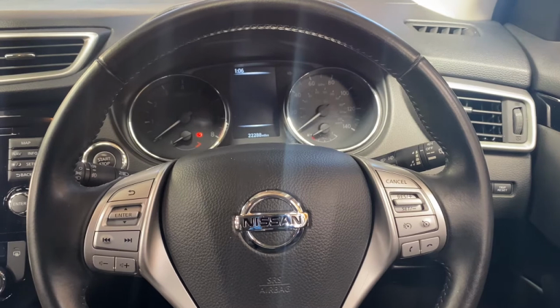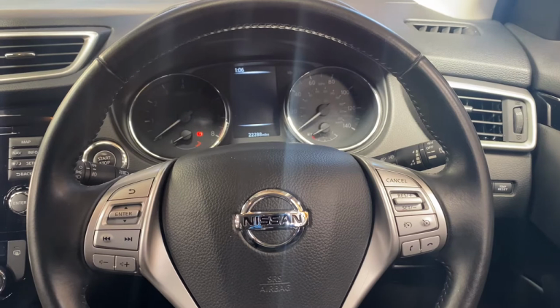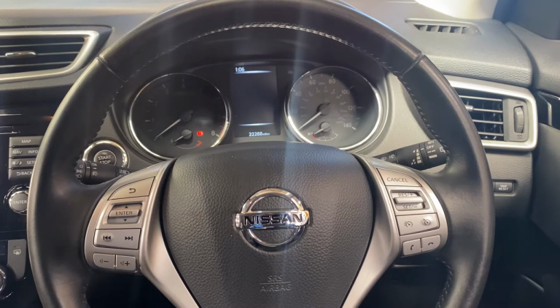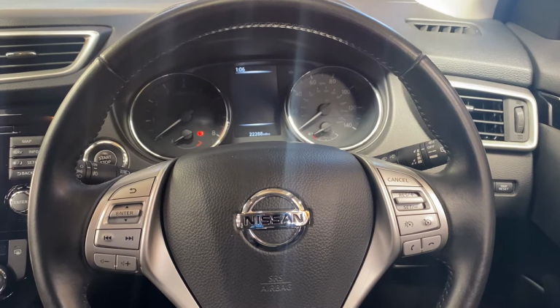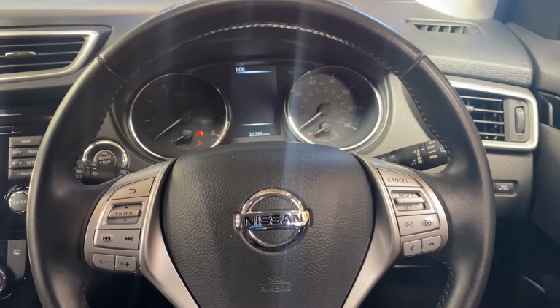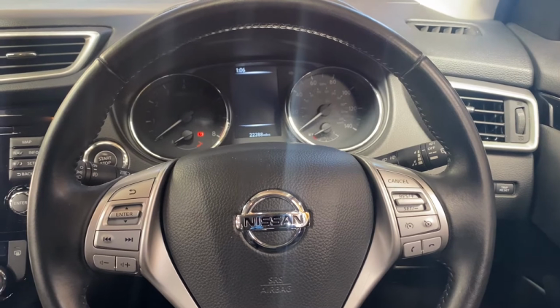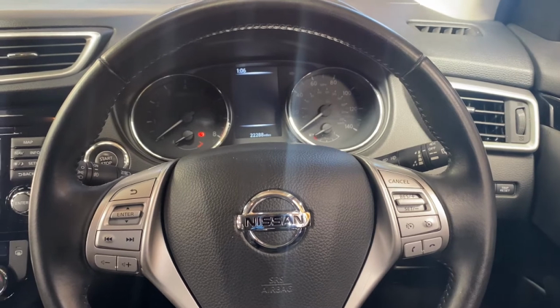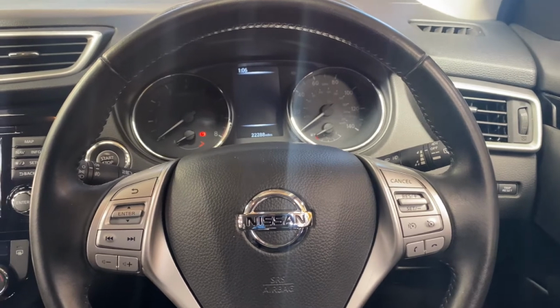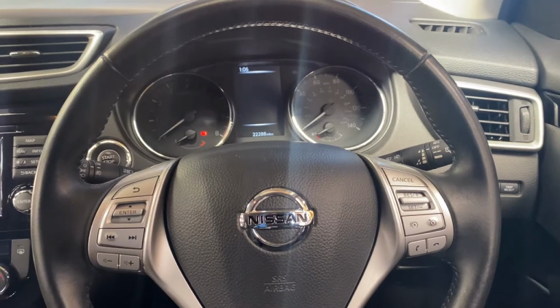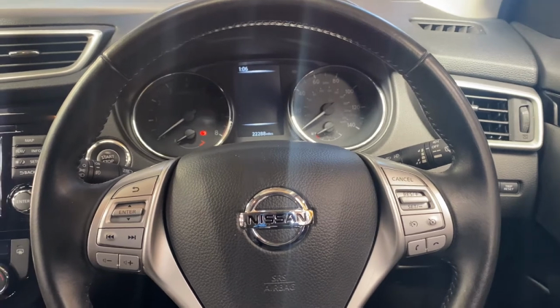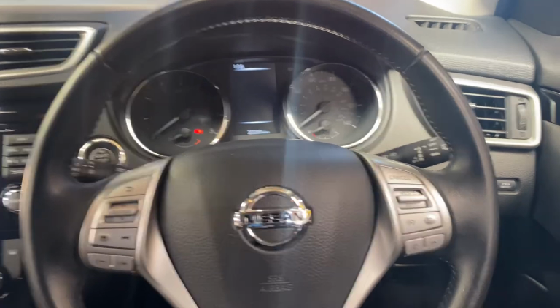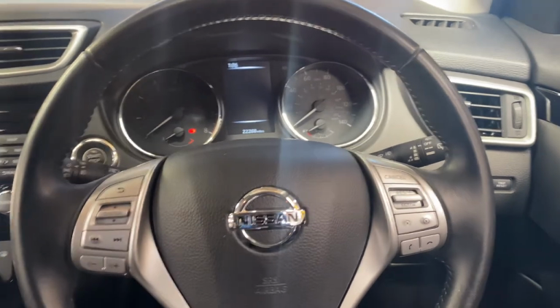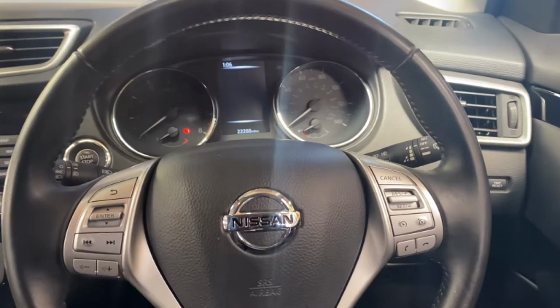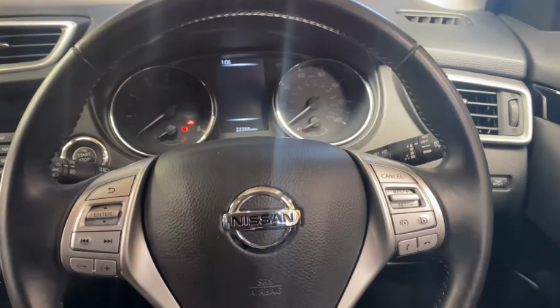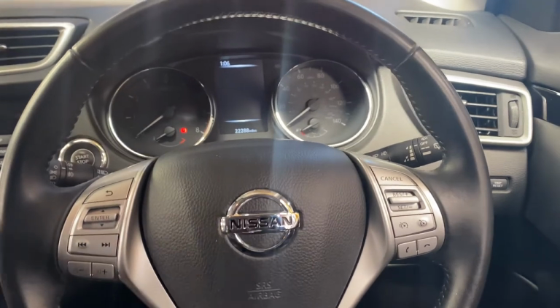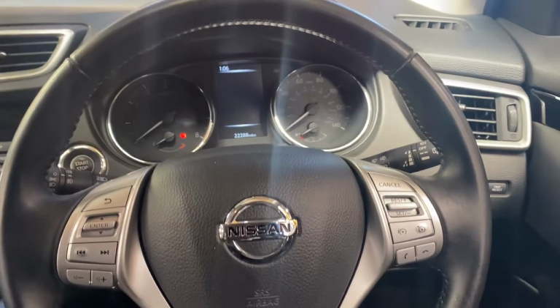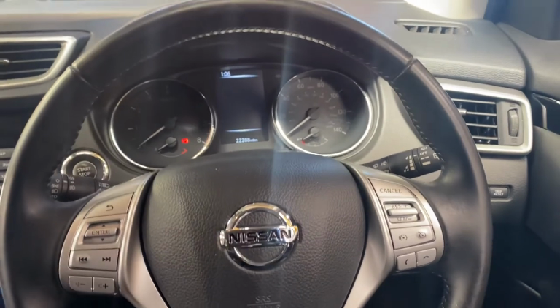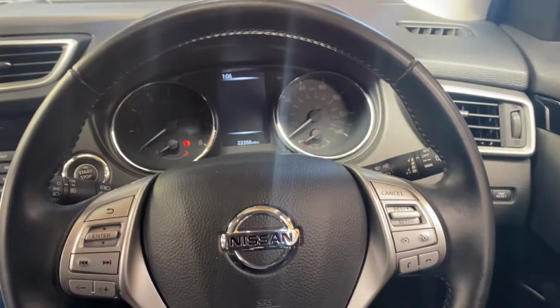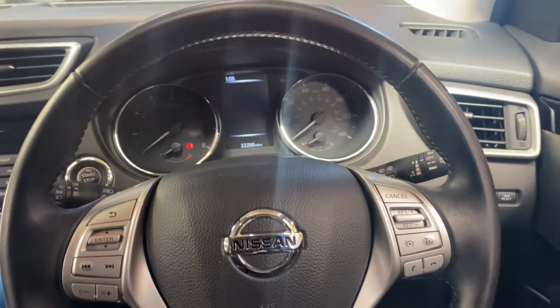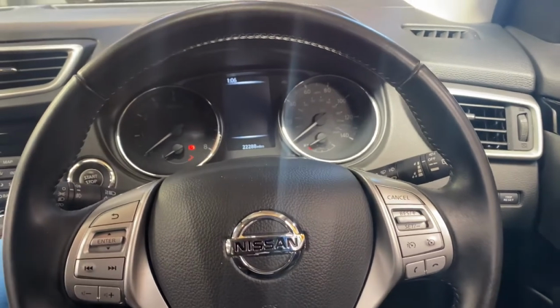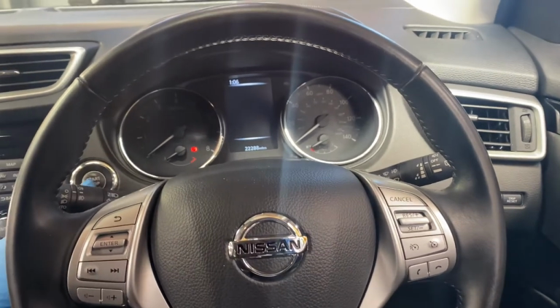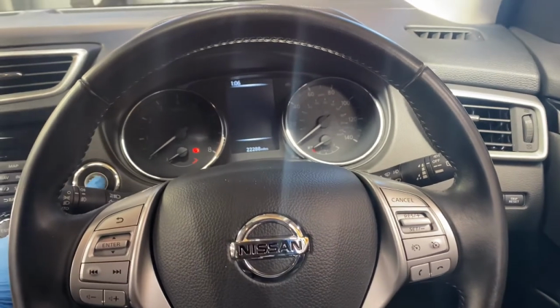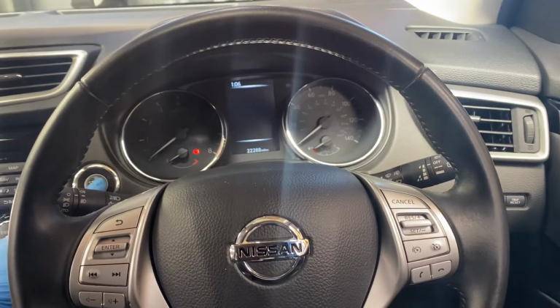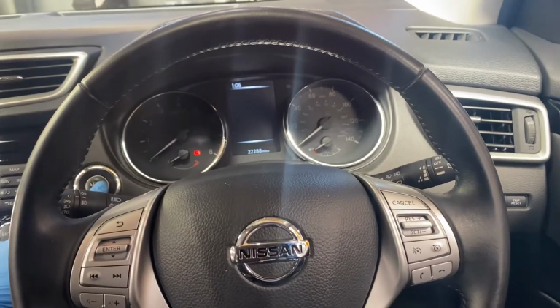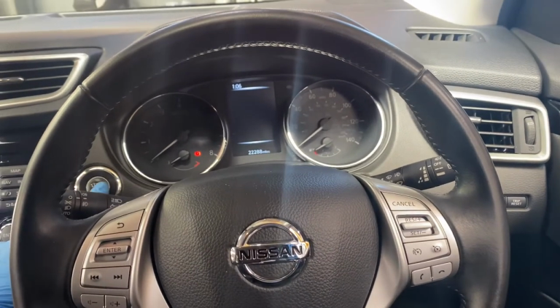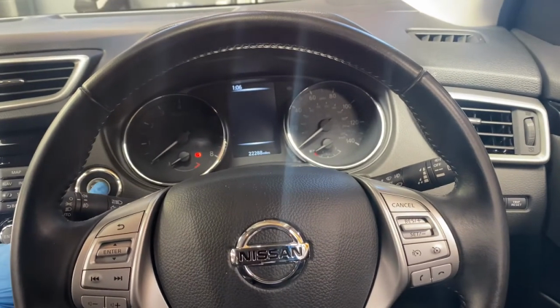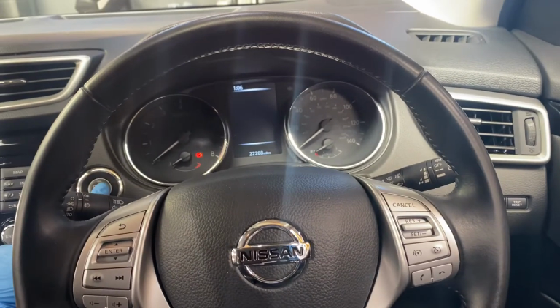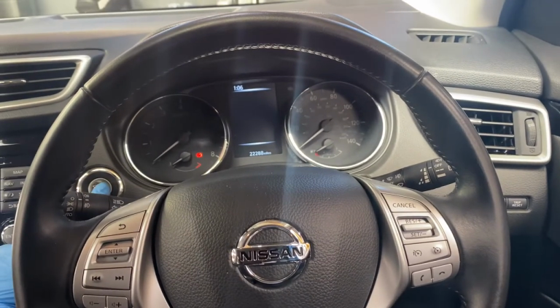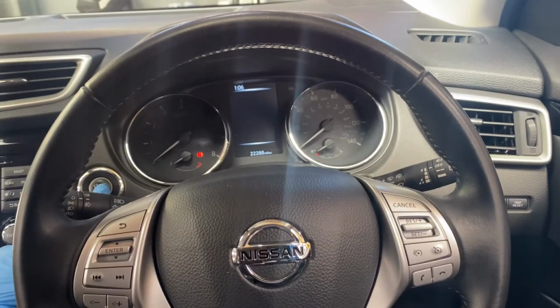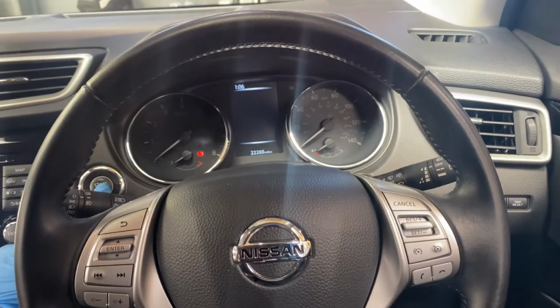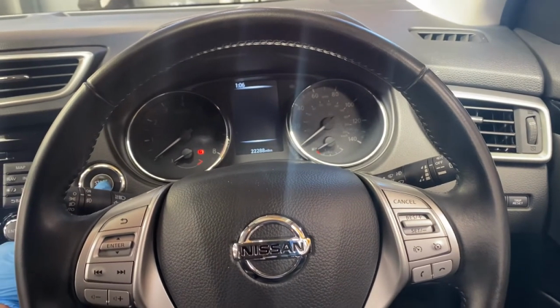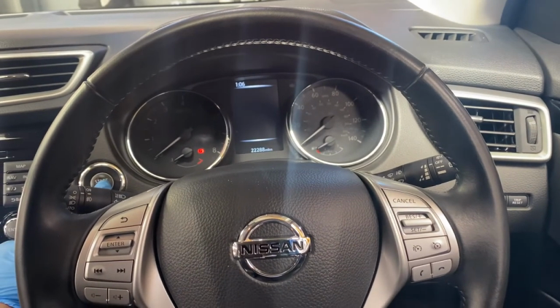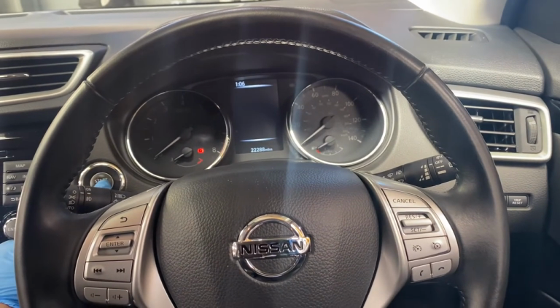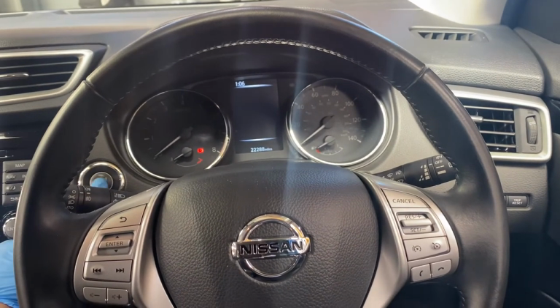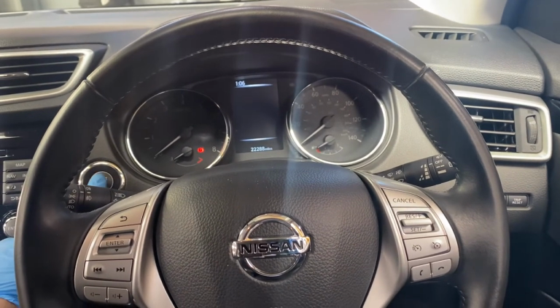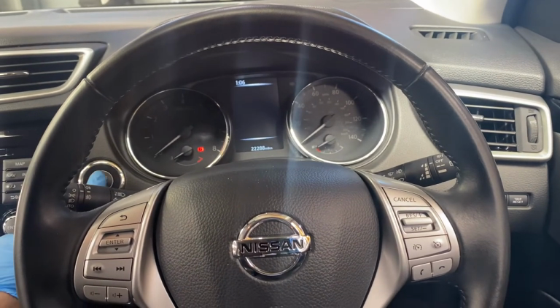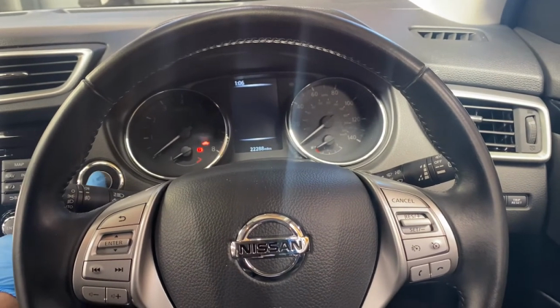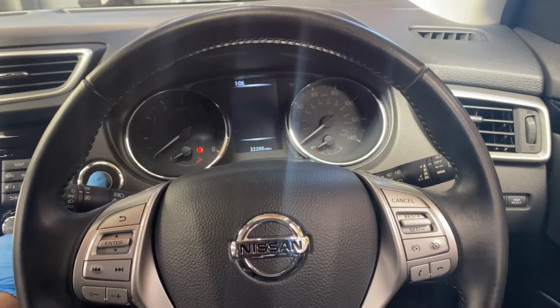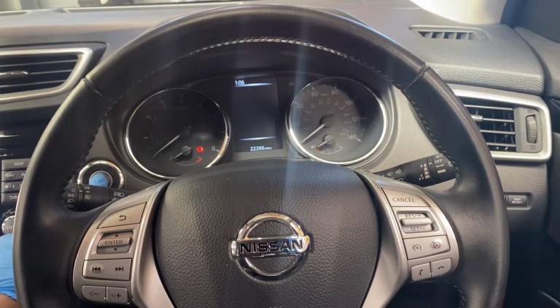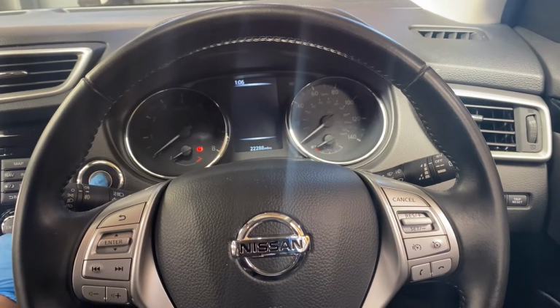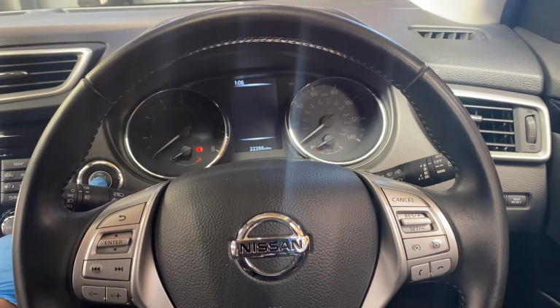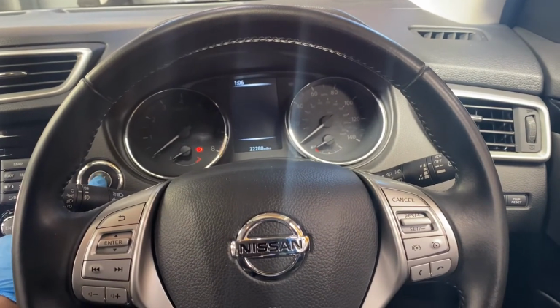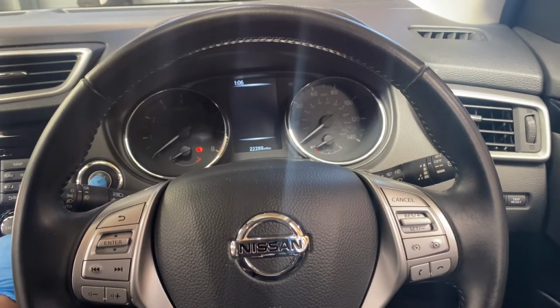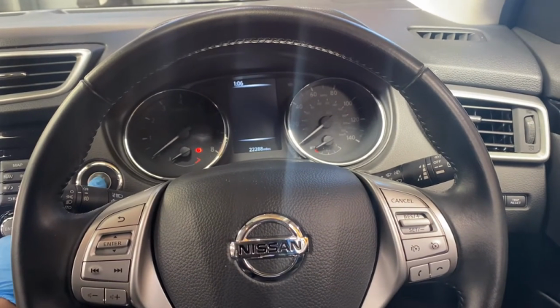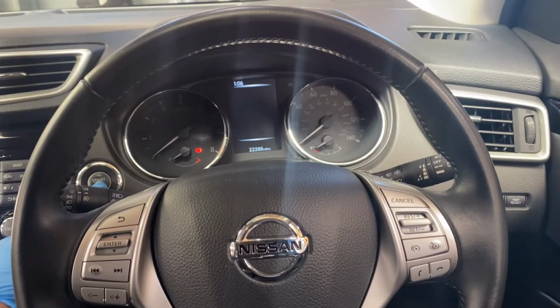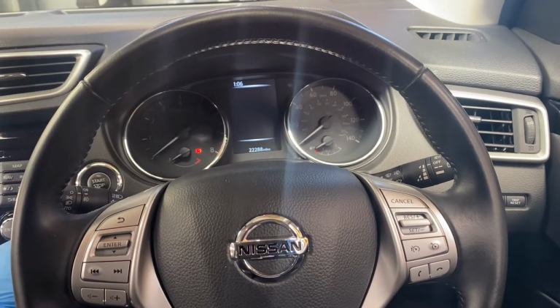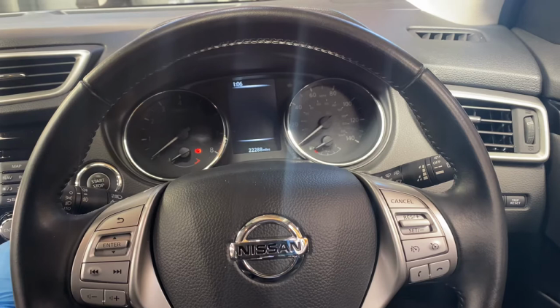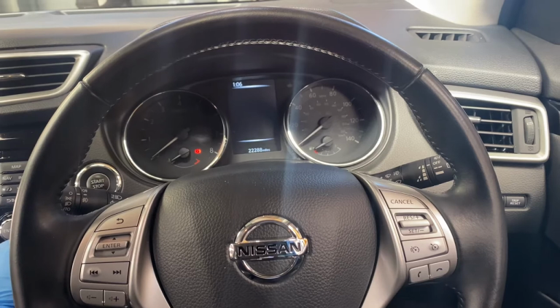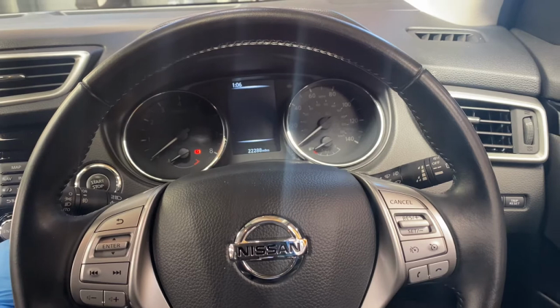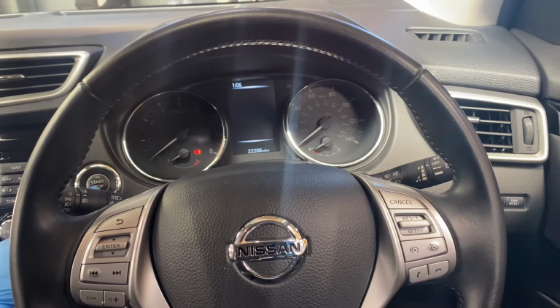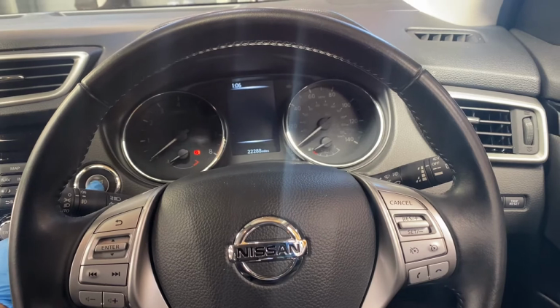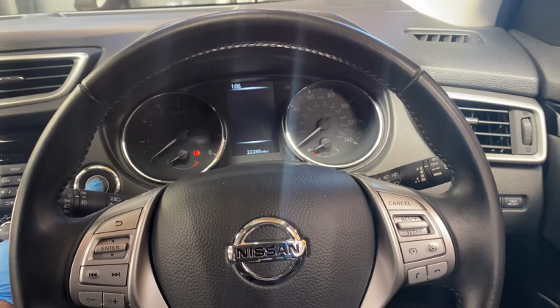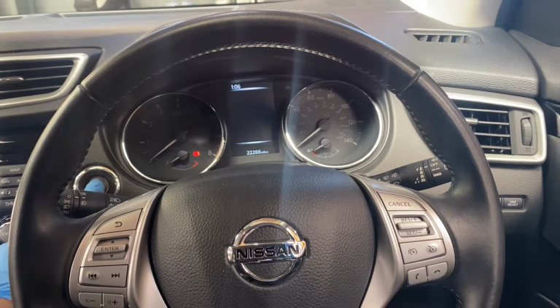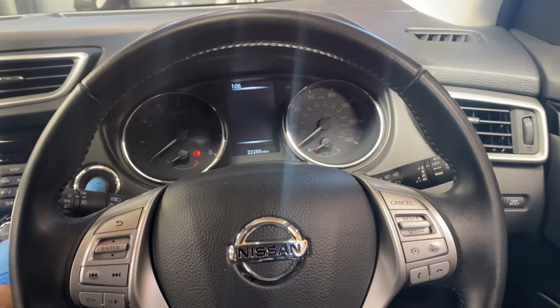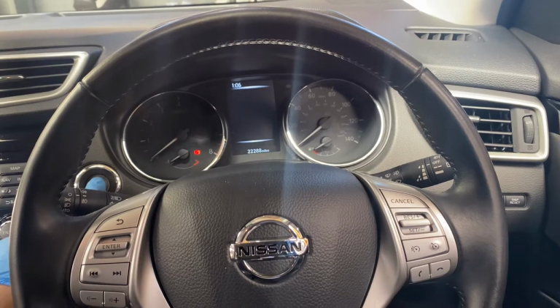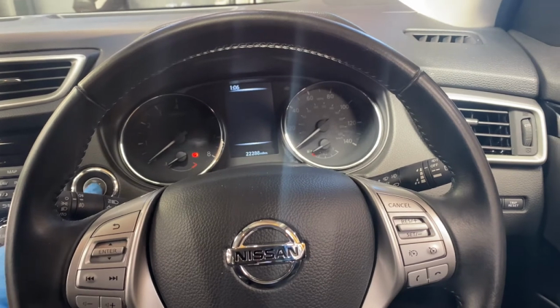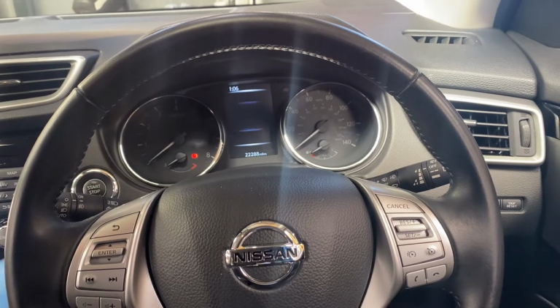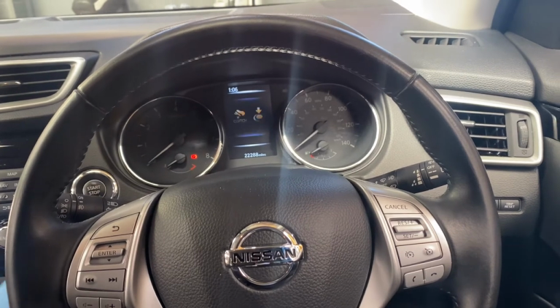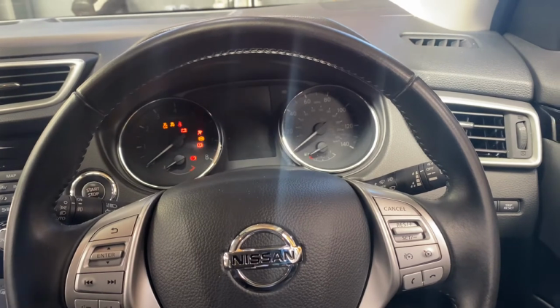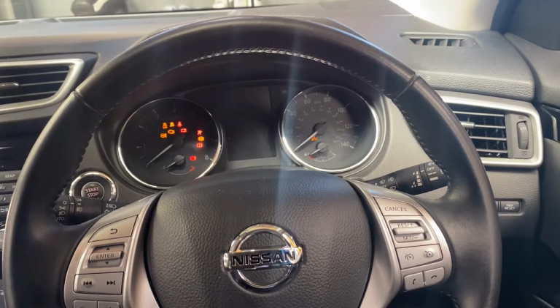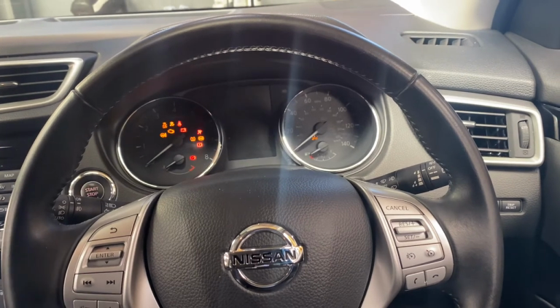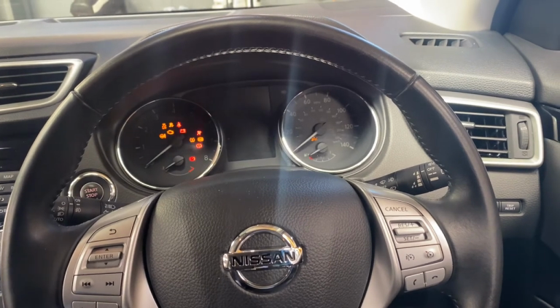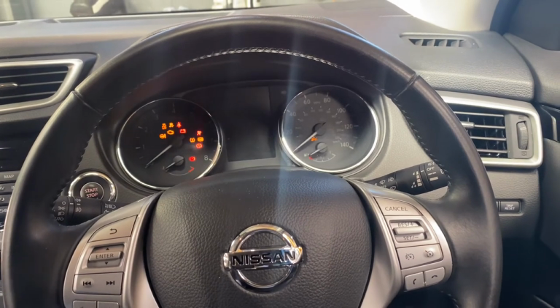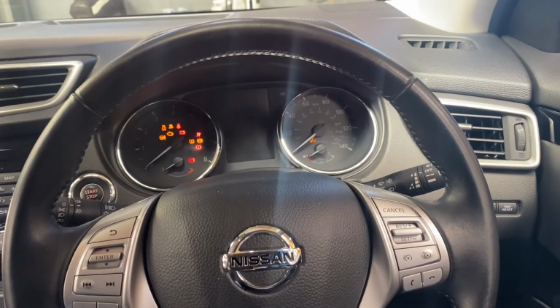First of all we're going to start by turning the ignition on. If you have keyless entry, as you can see there's a stop-start button, you'll literally turn it on.